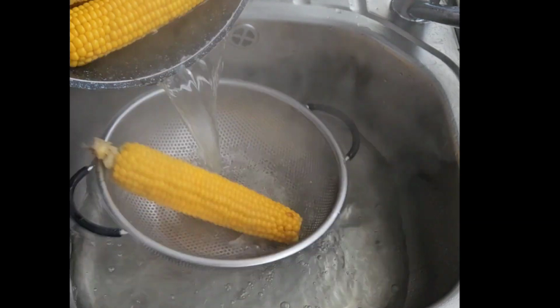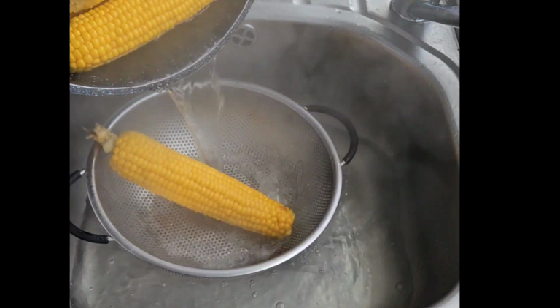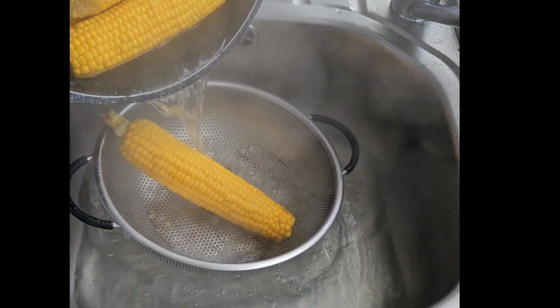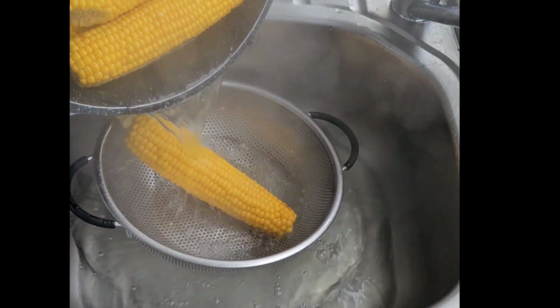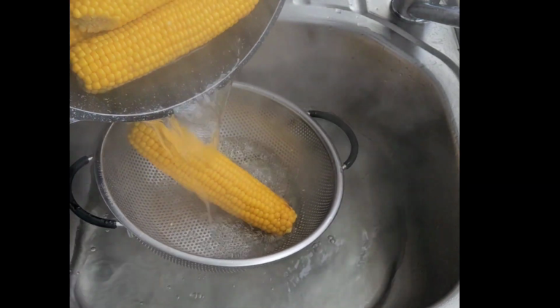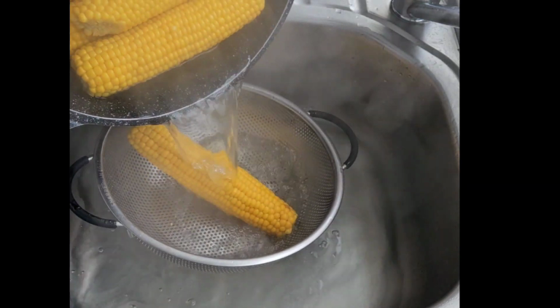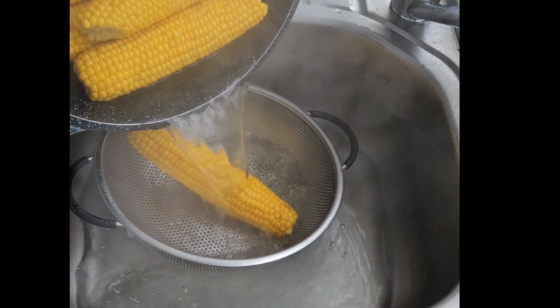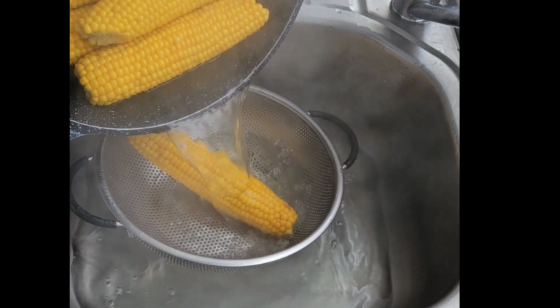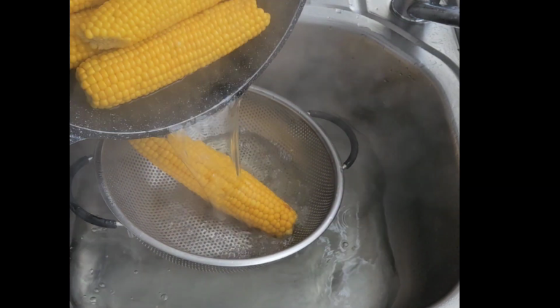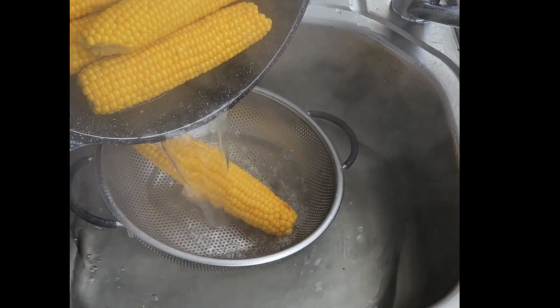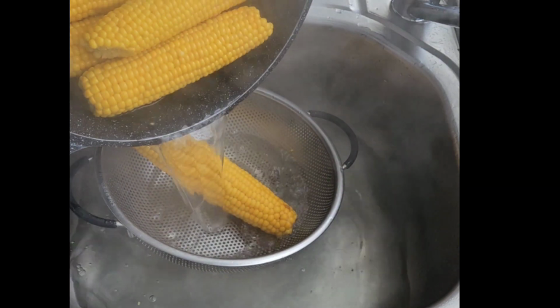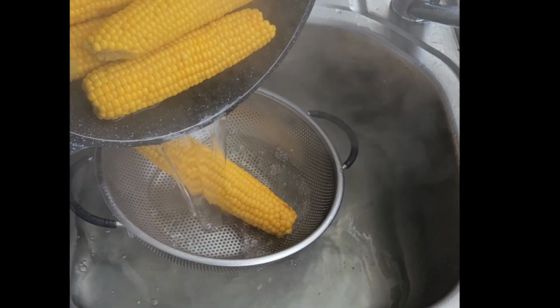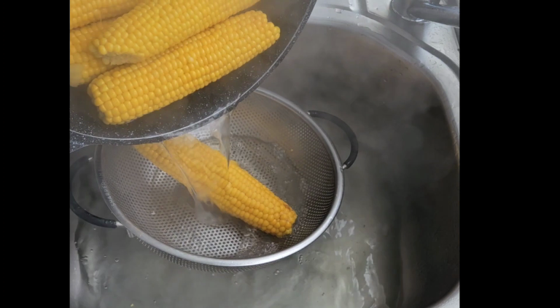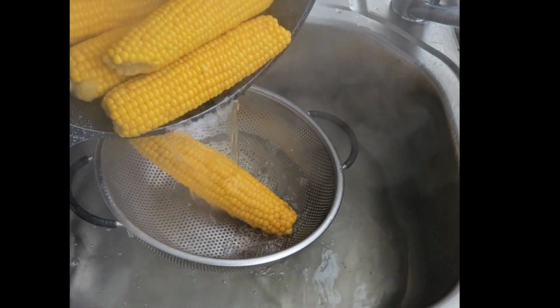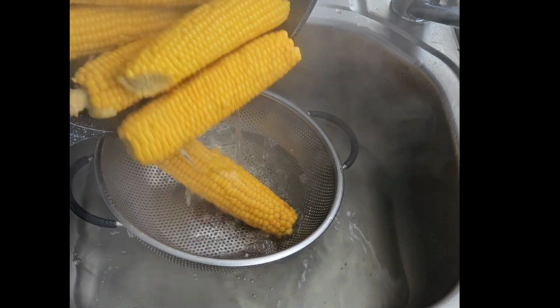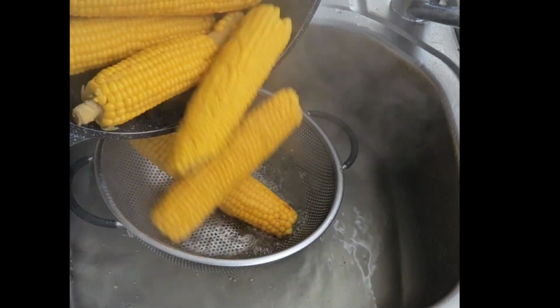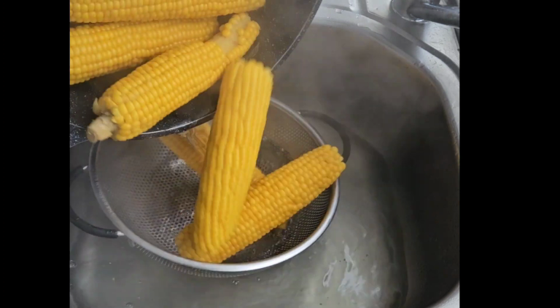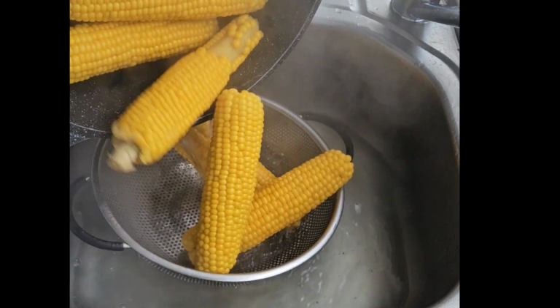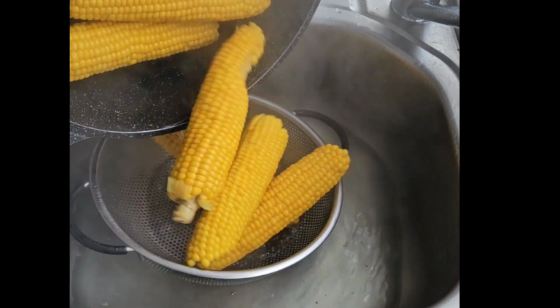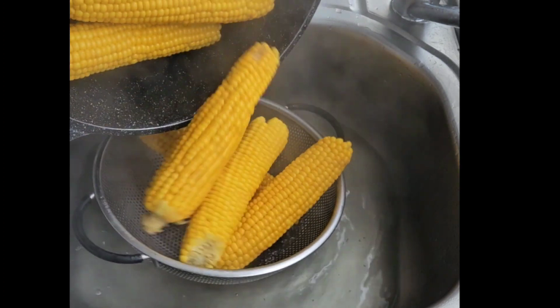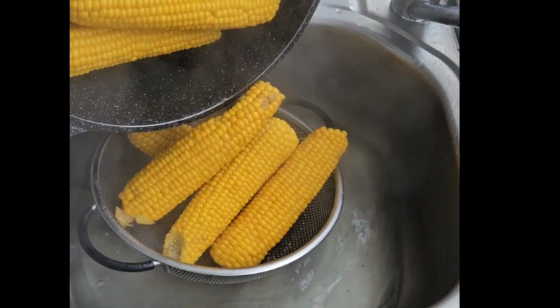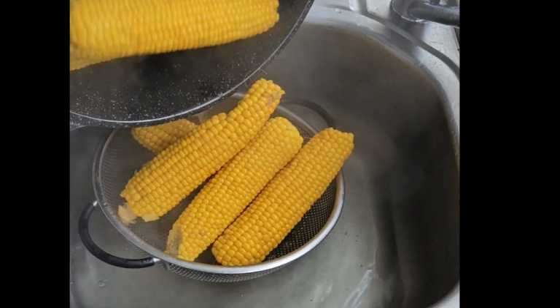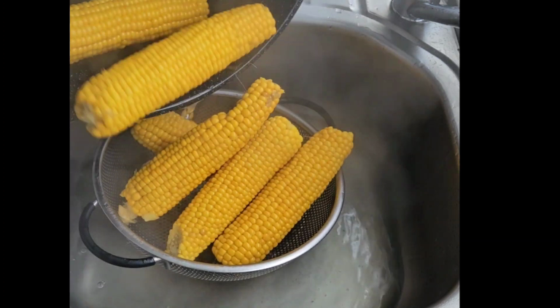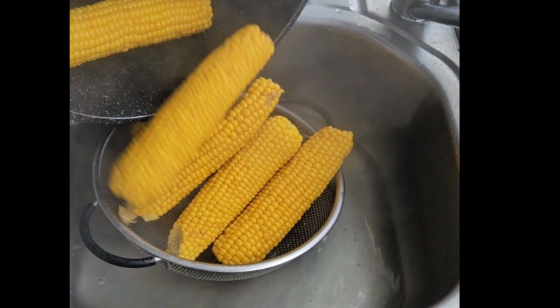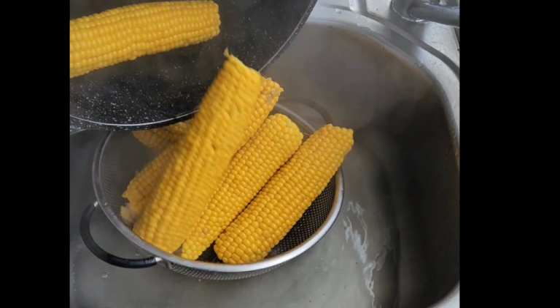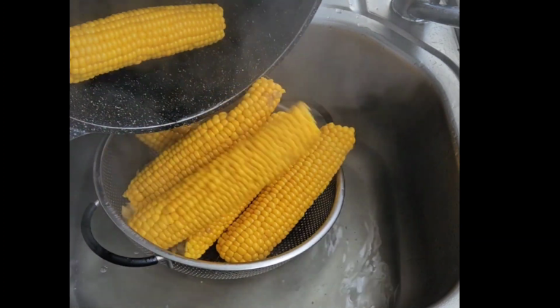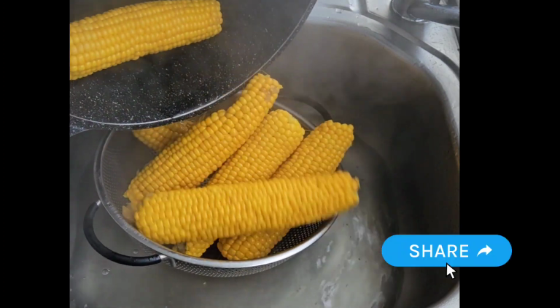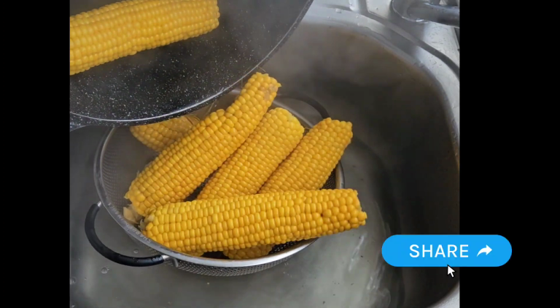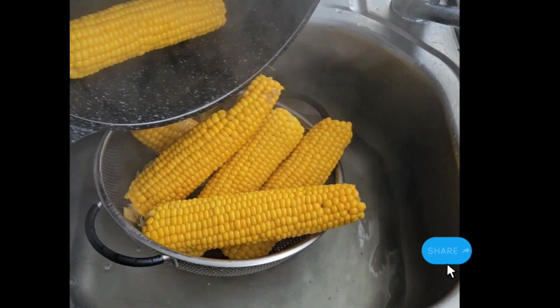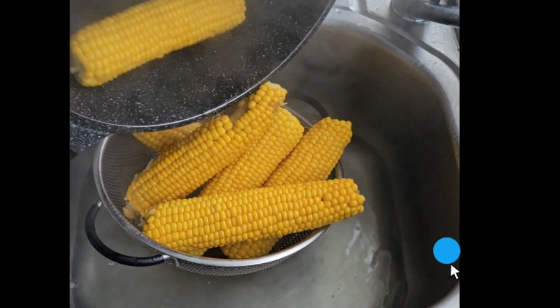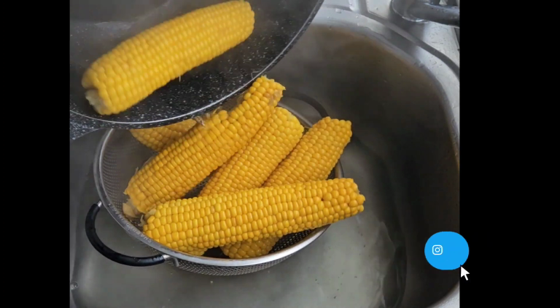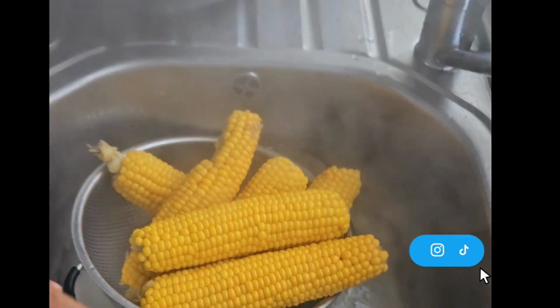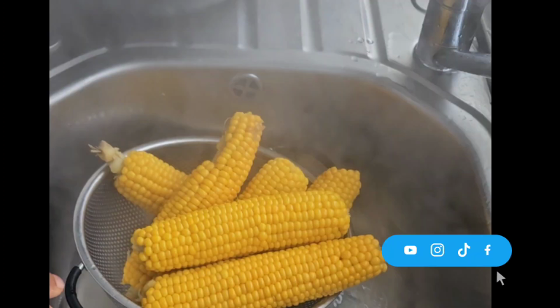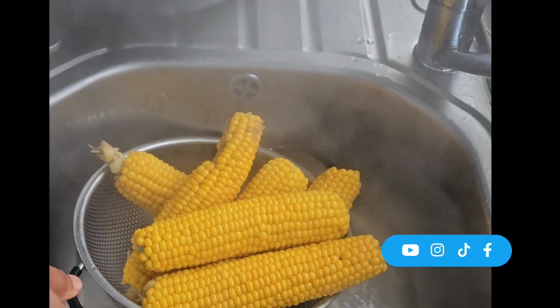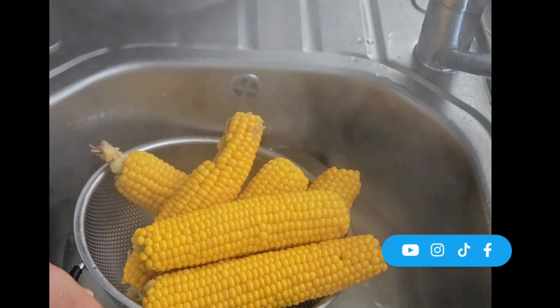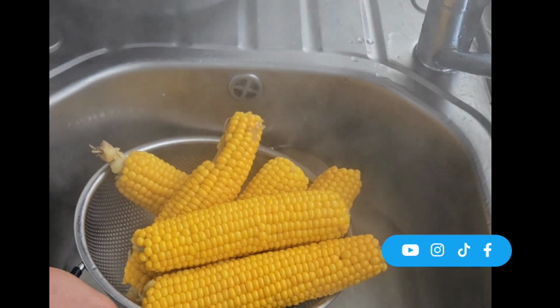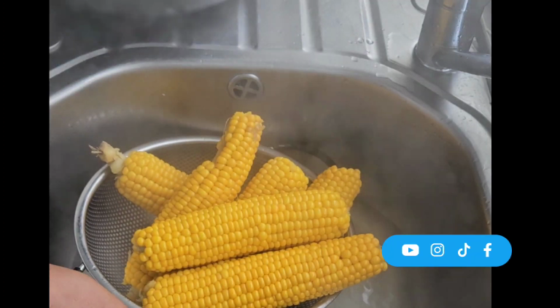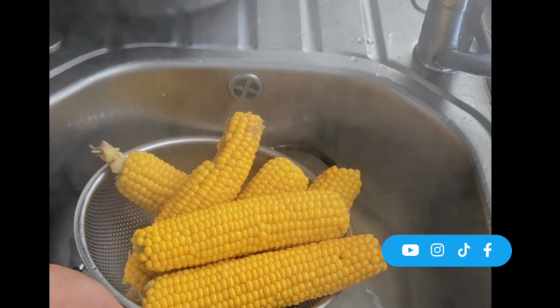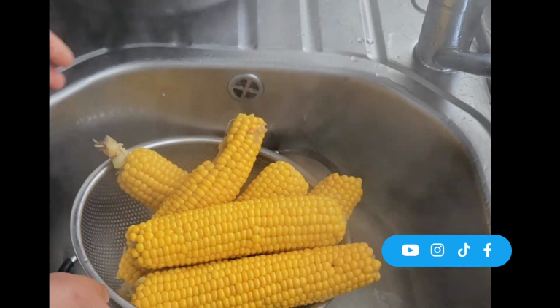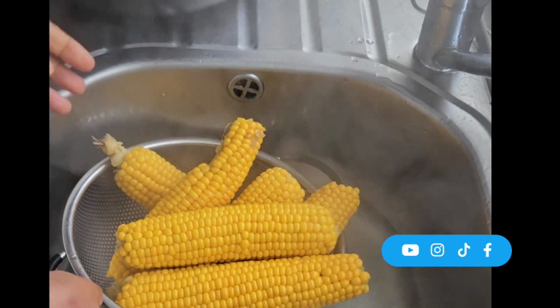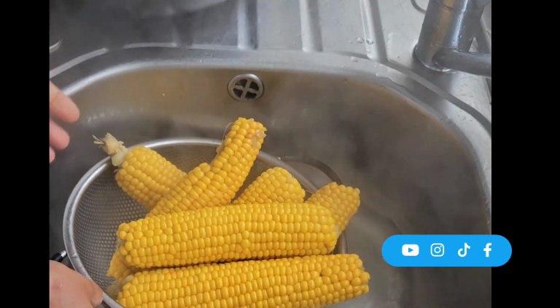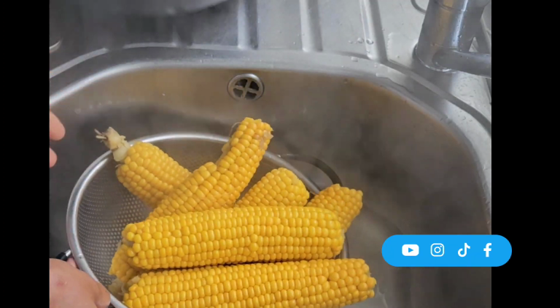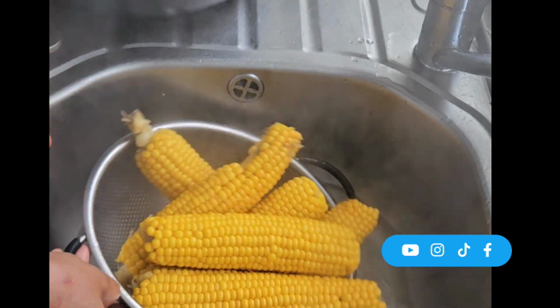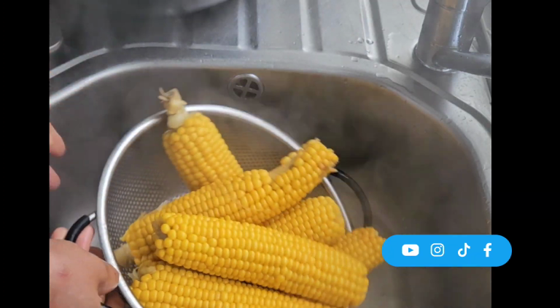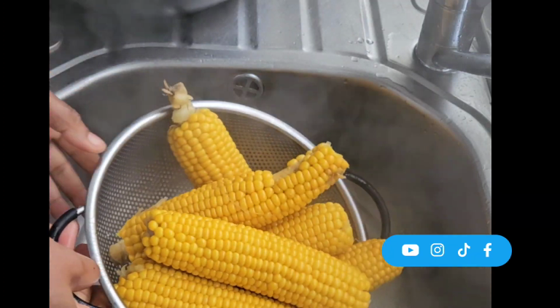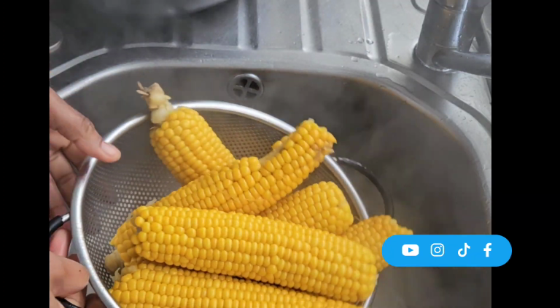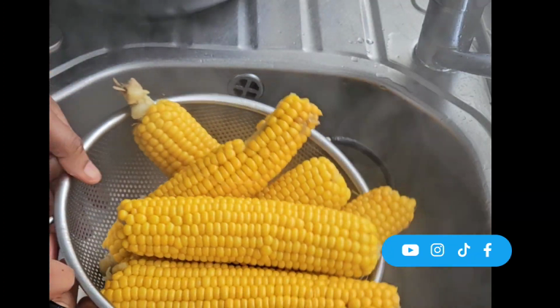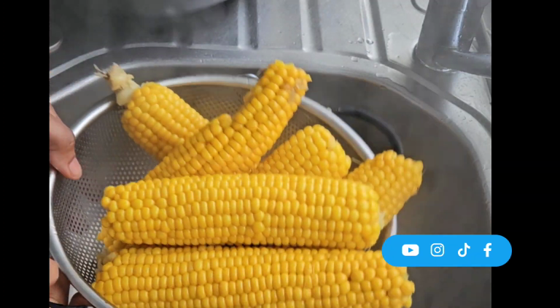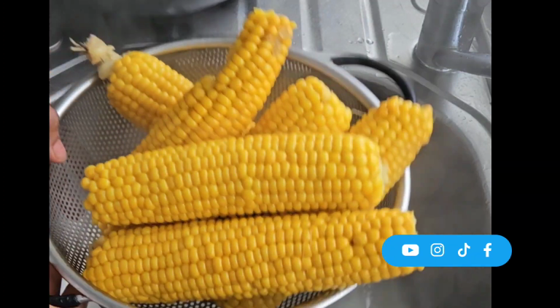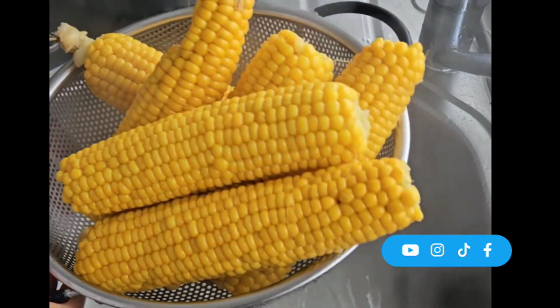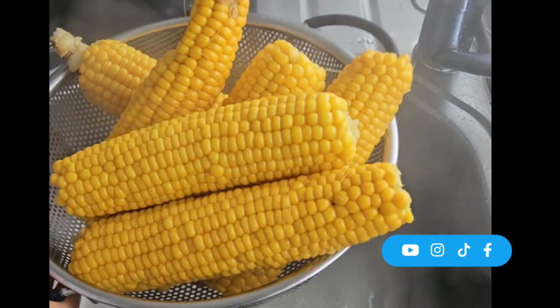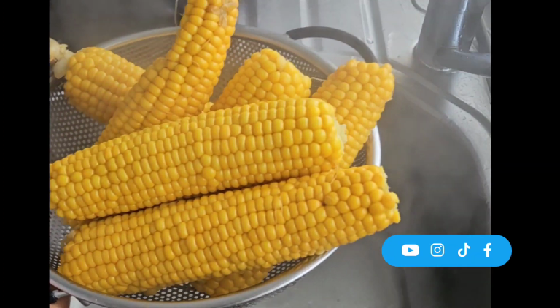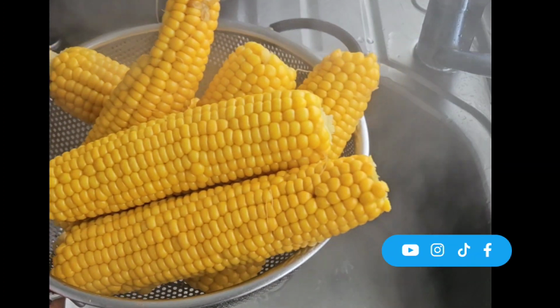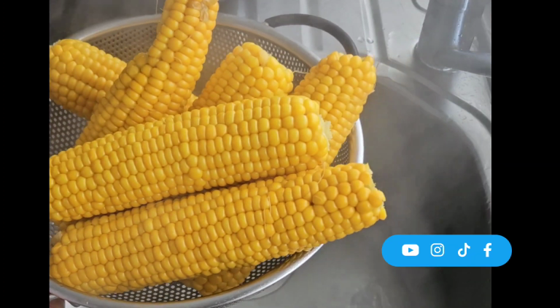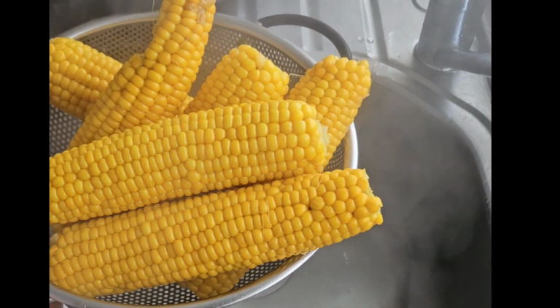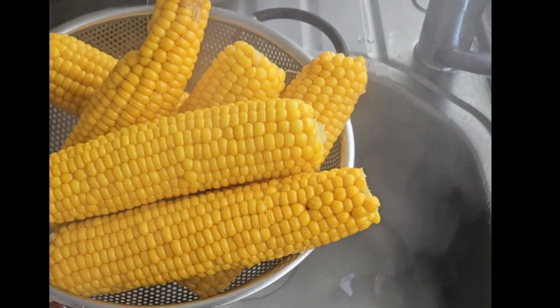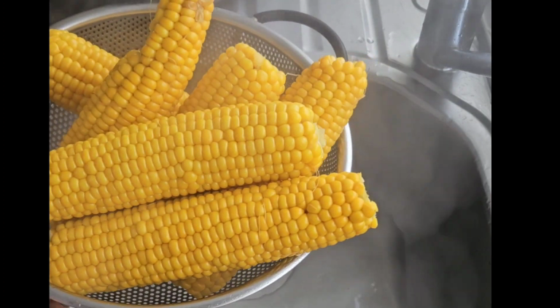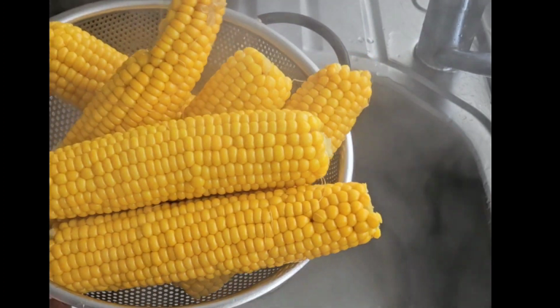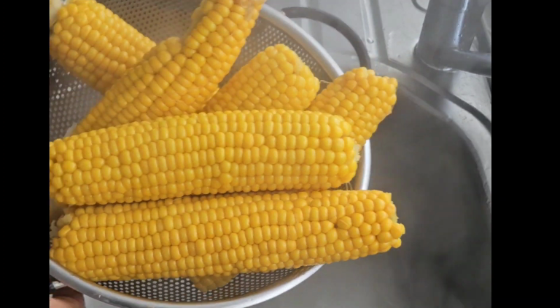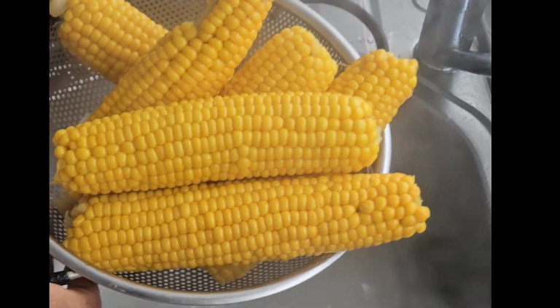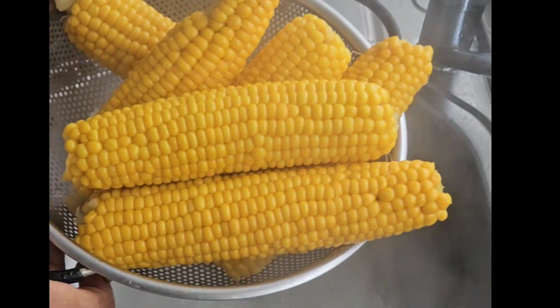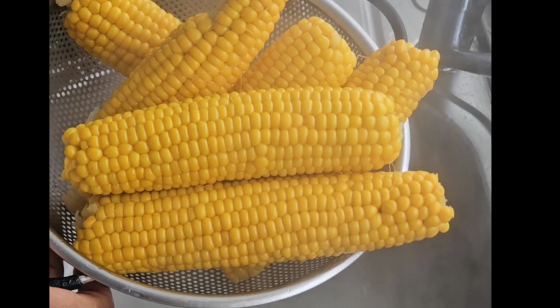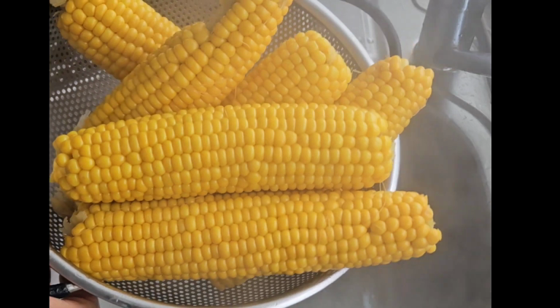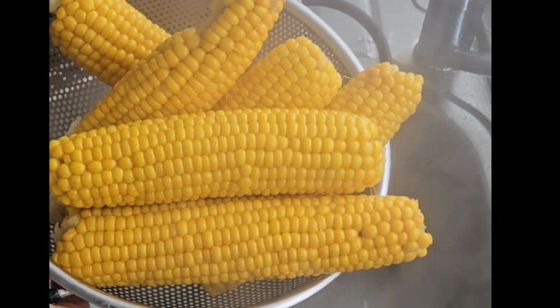You can enjoy this boiled corn with African water pear, ube, or coconut.